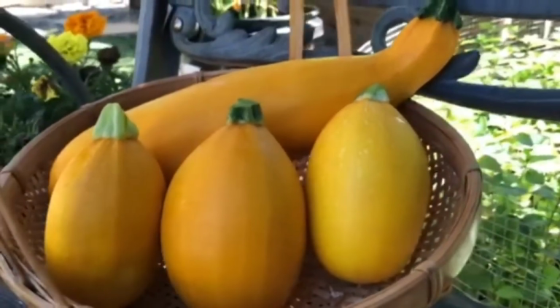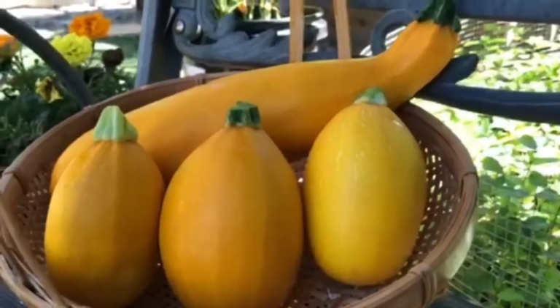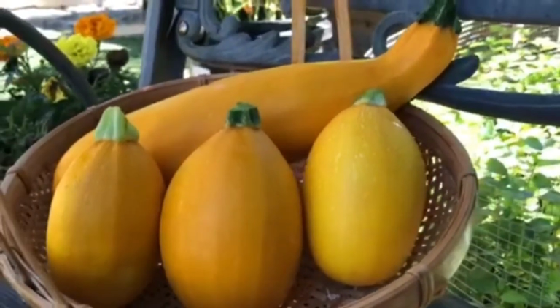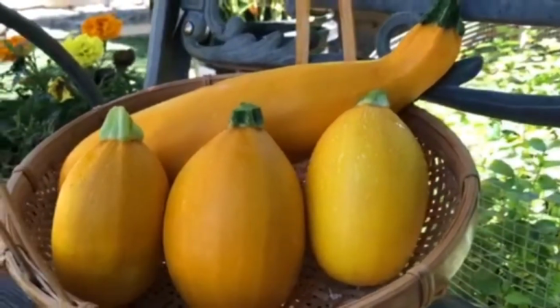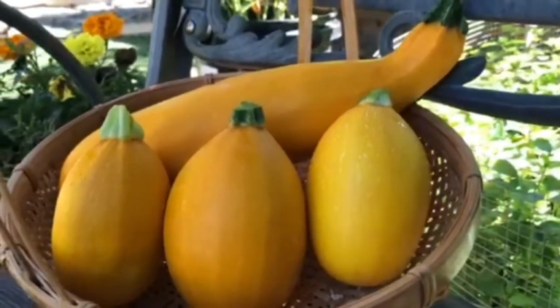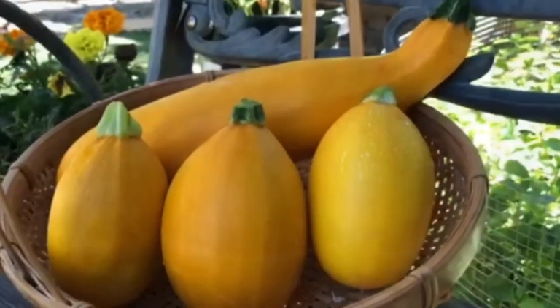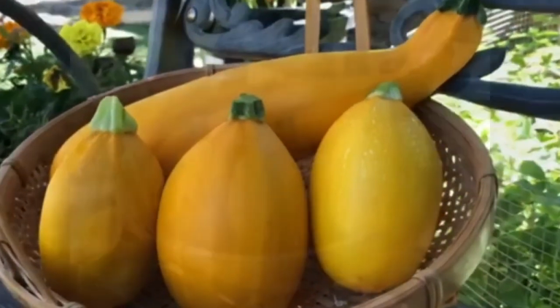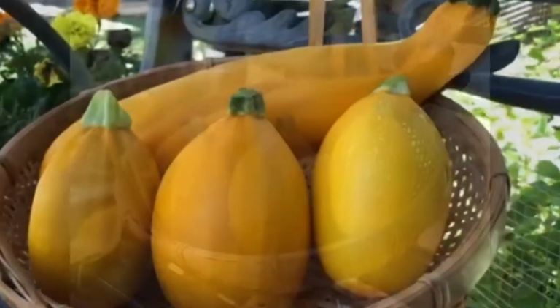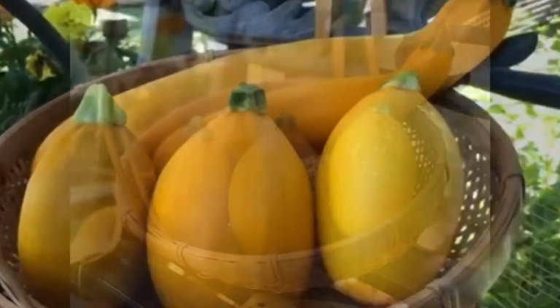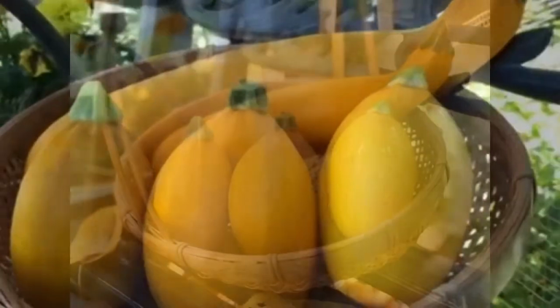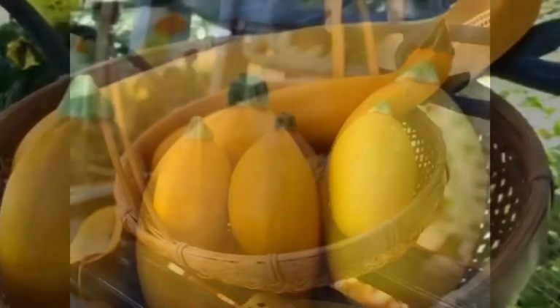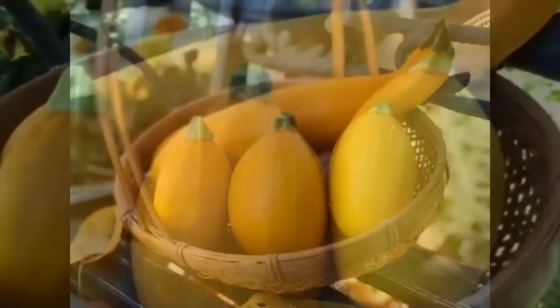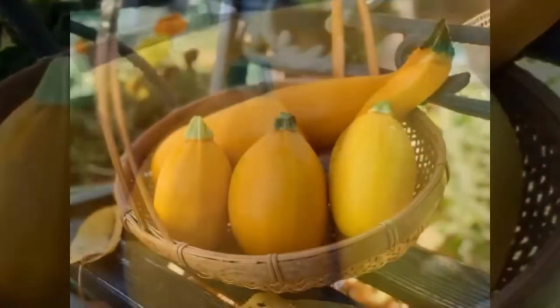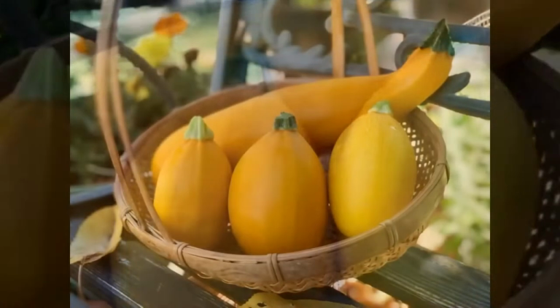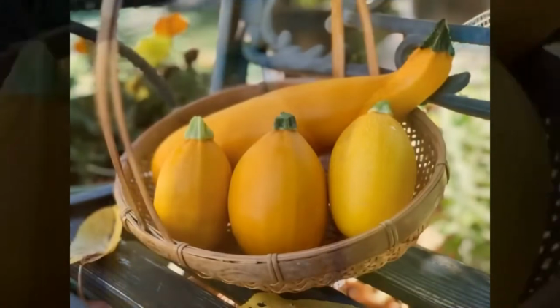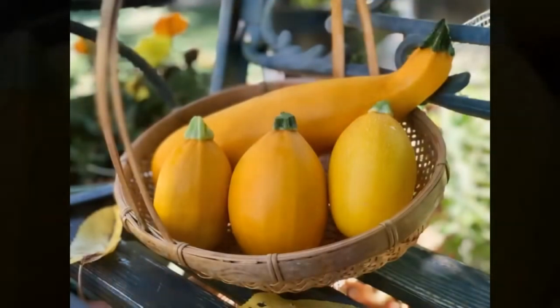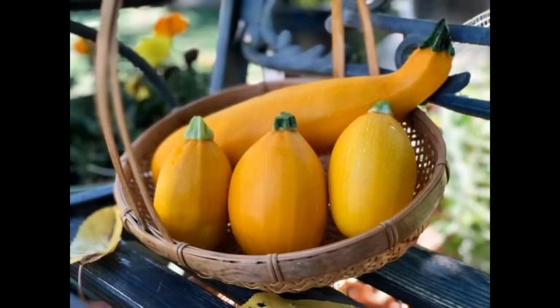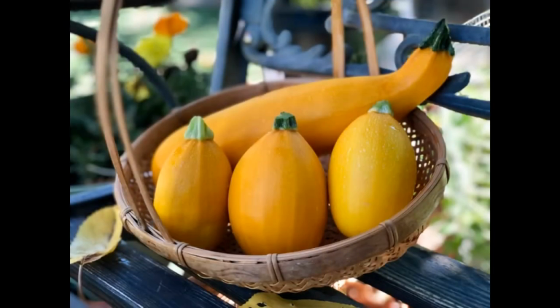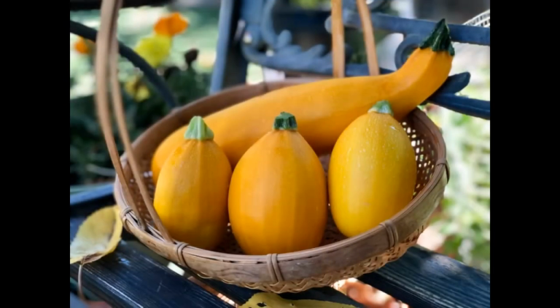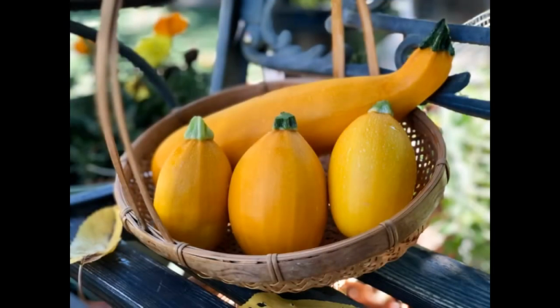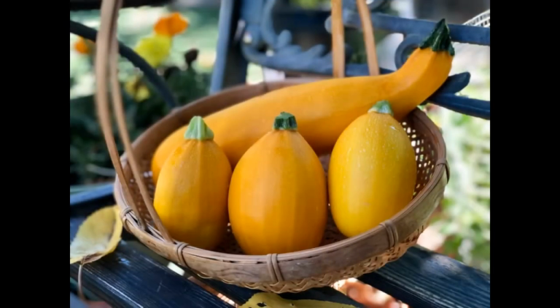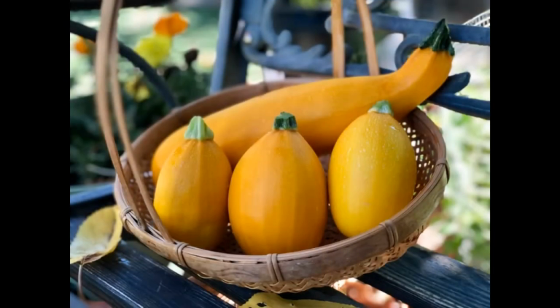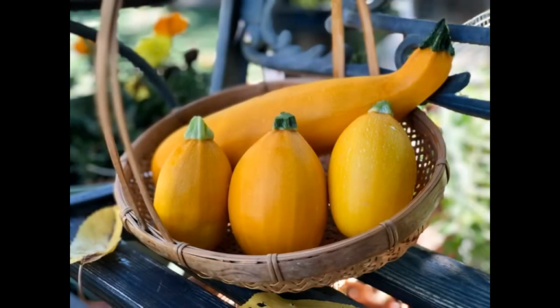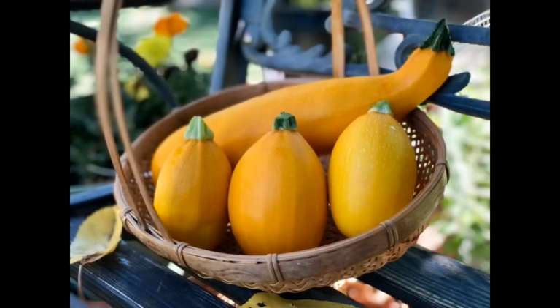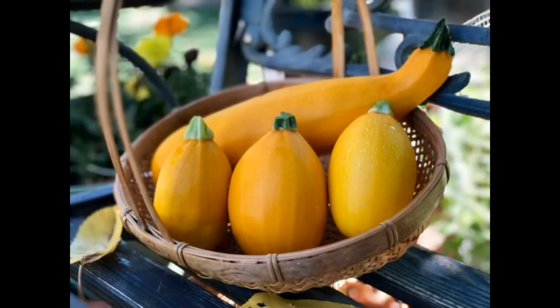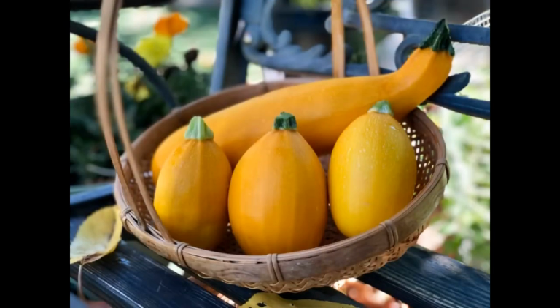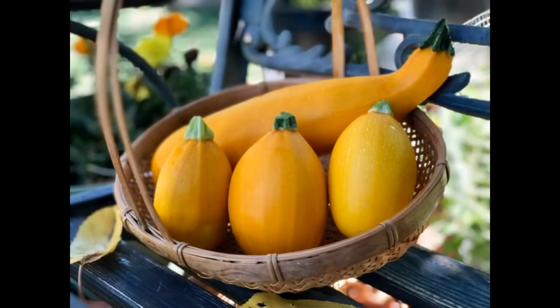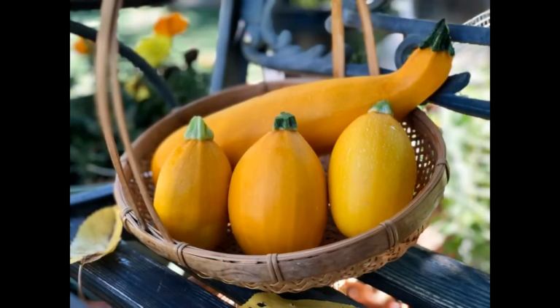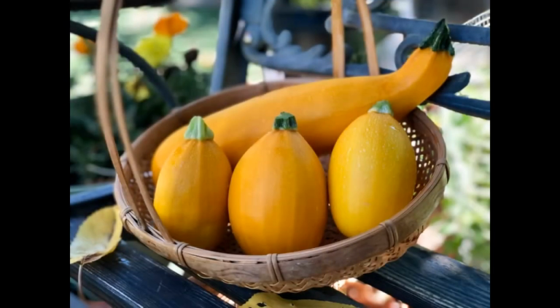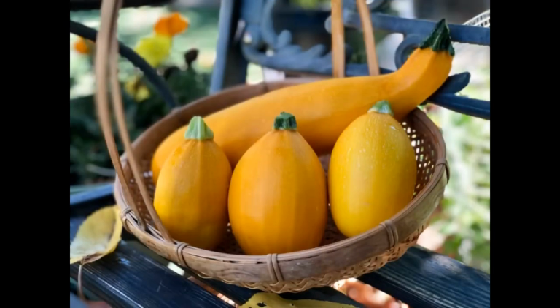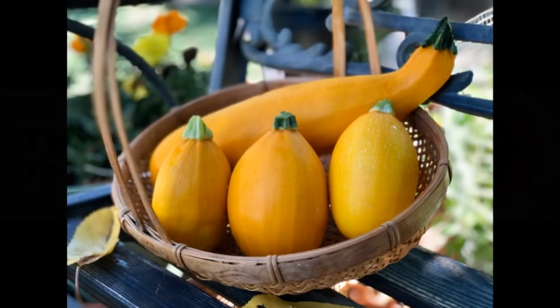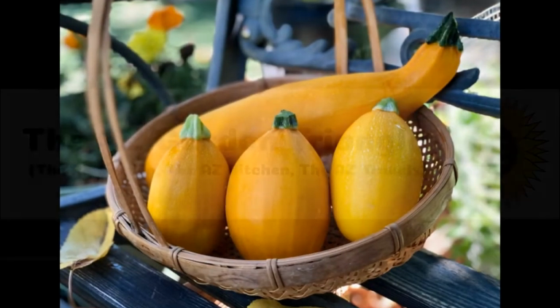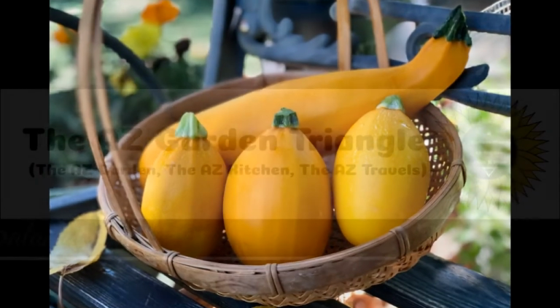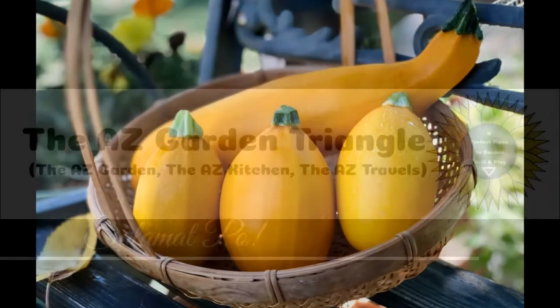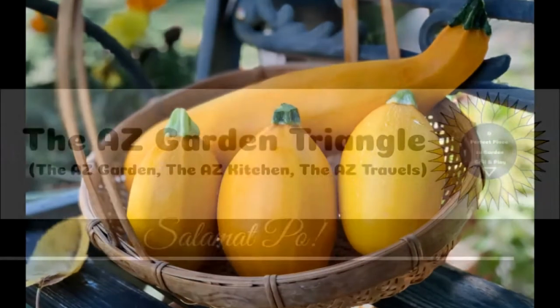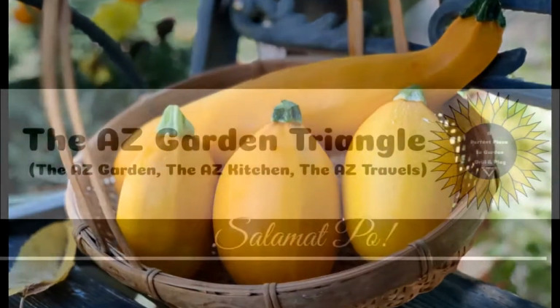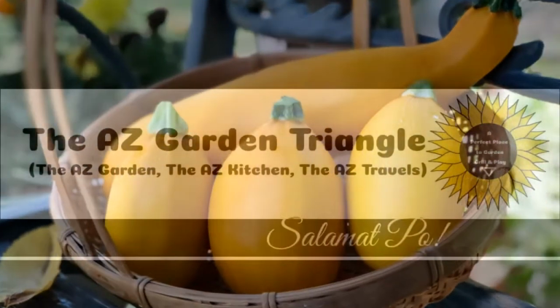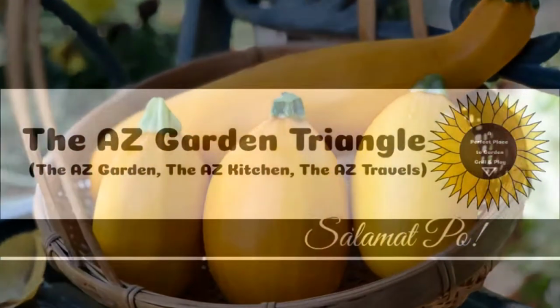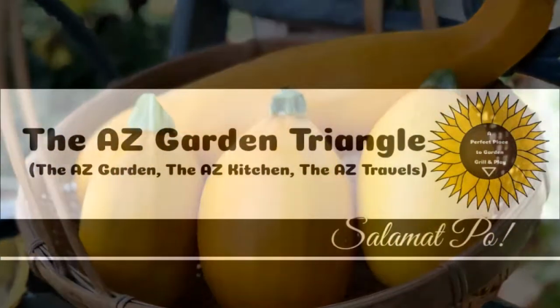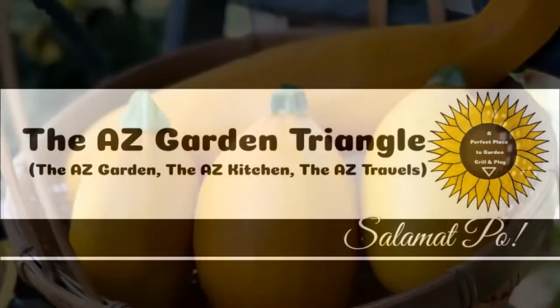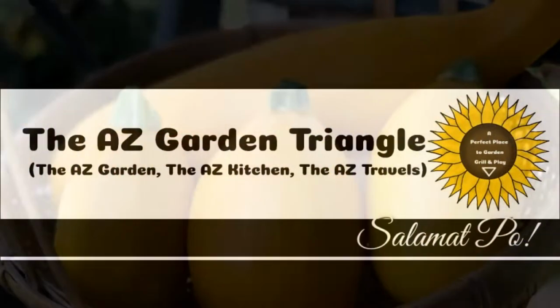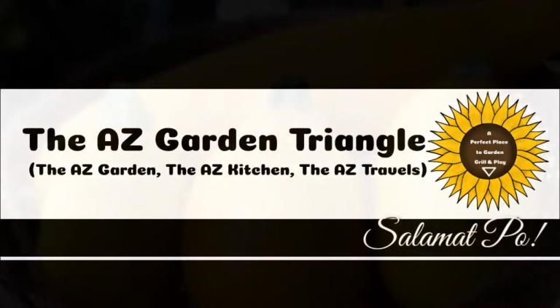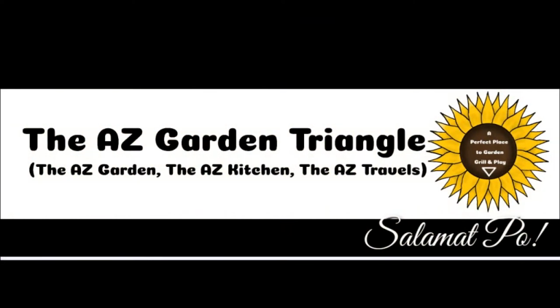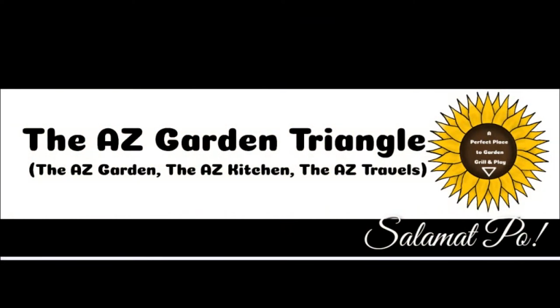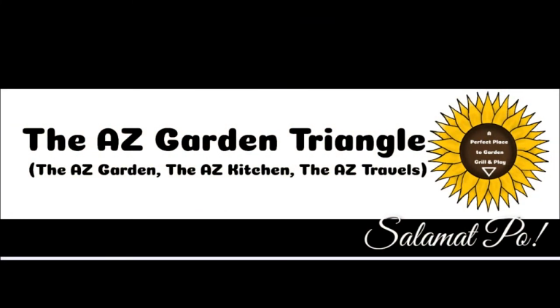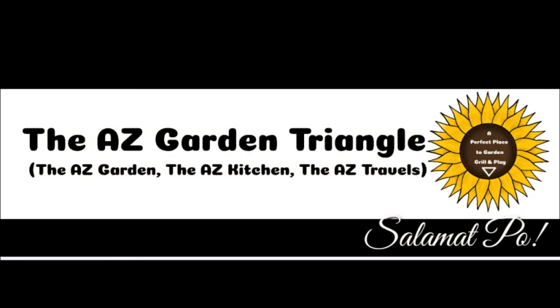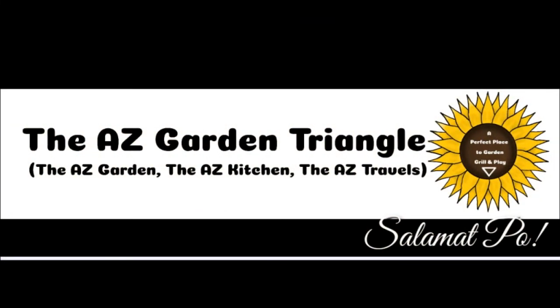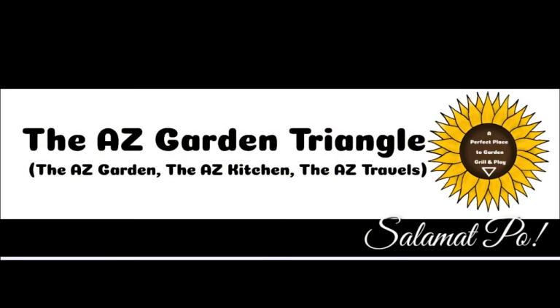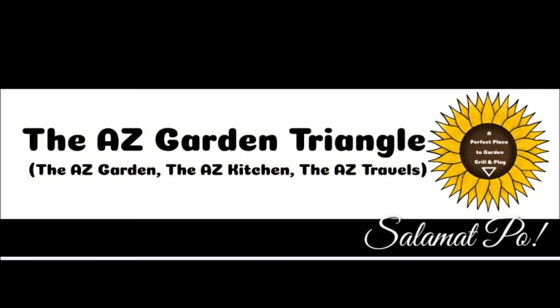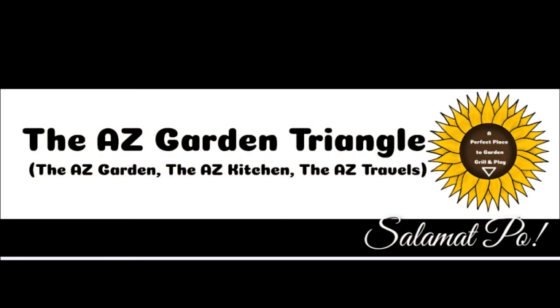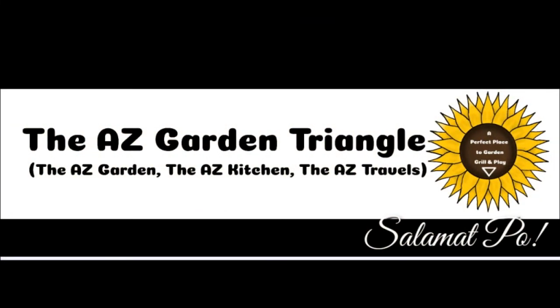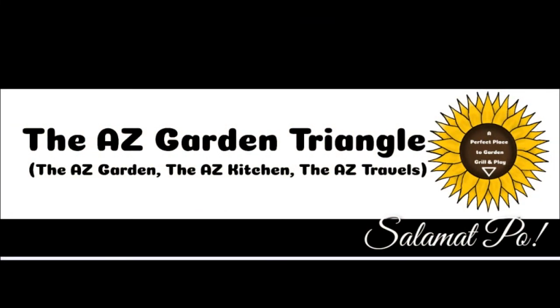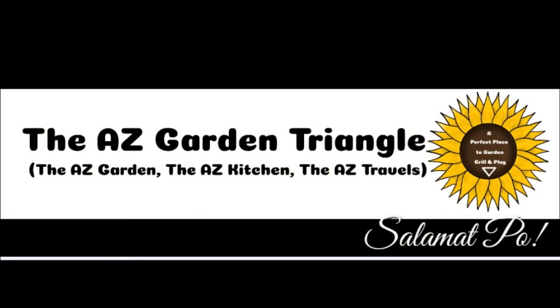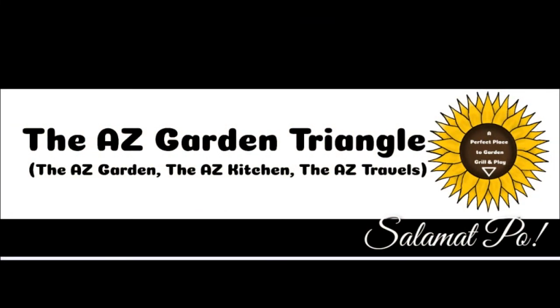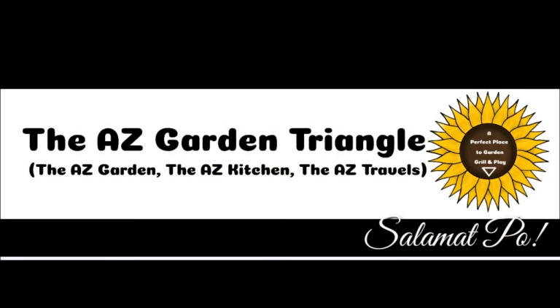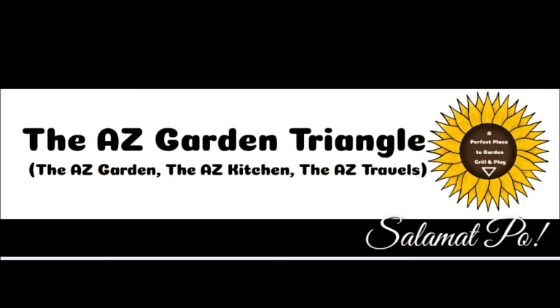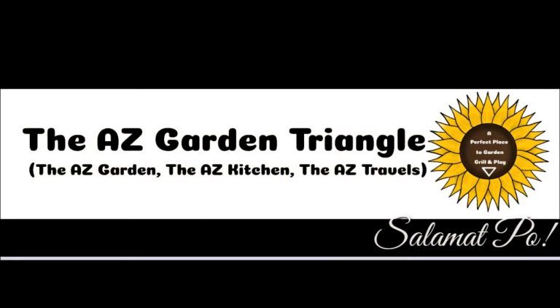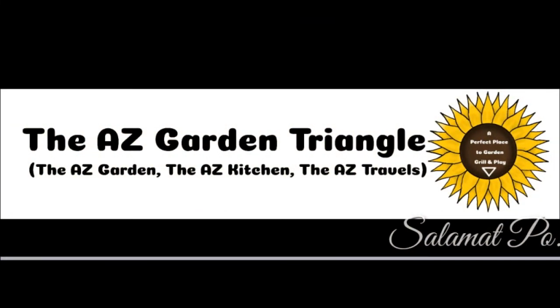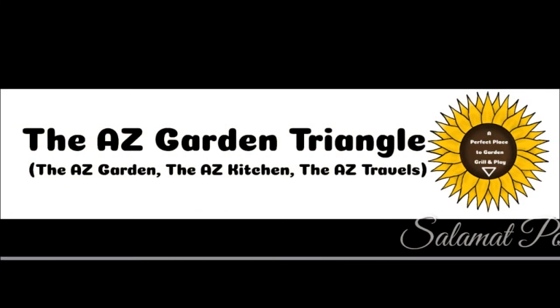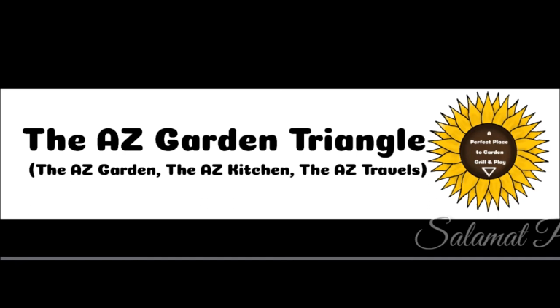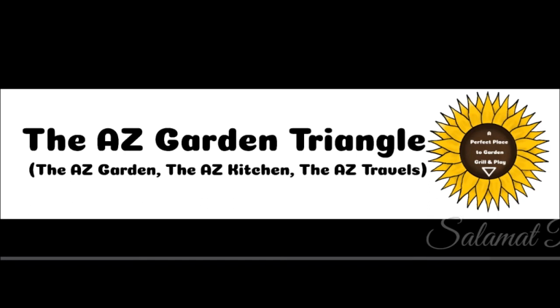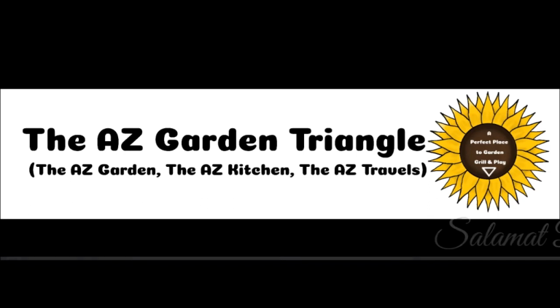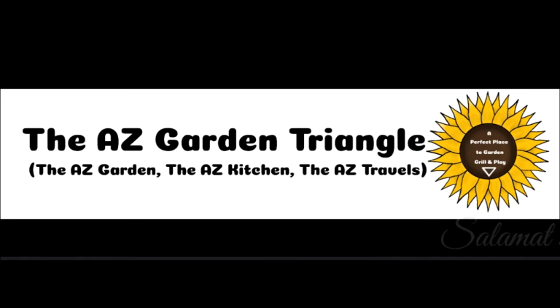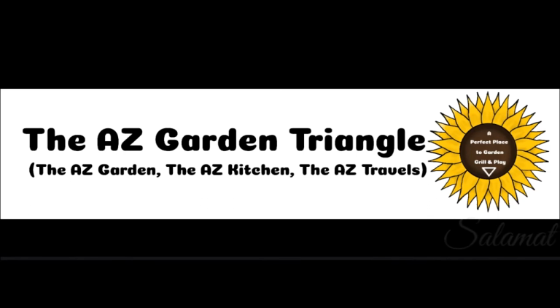I hope you enjoyed the video! Salamat po sa suporta! (Thank you for the support!)